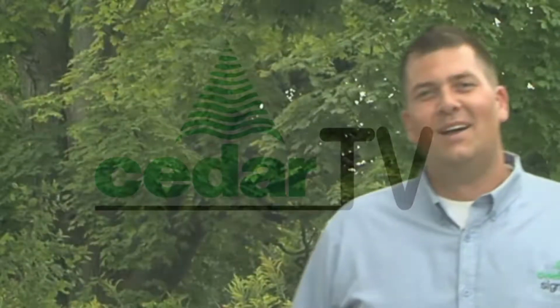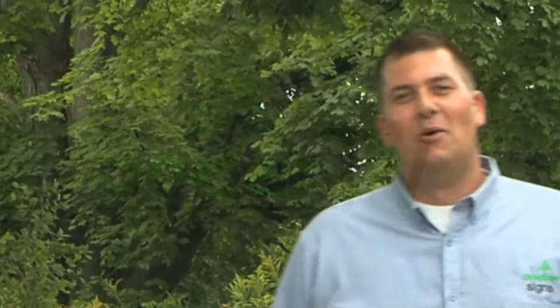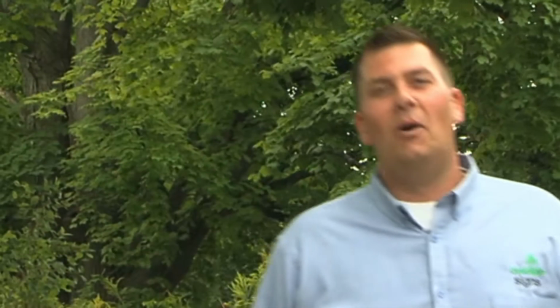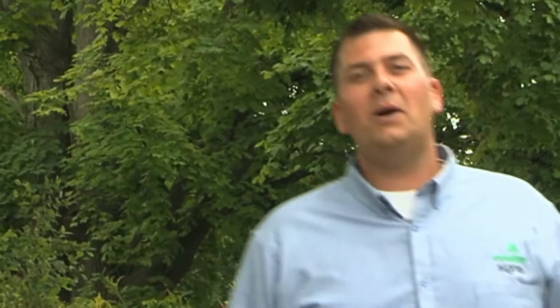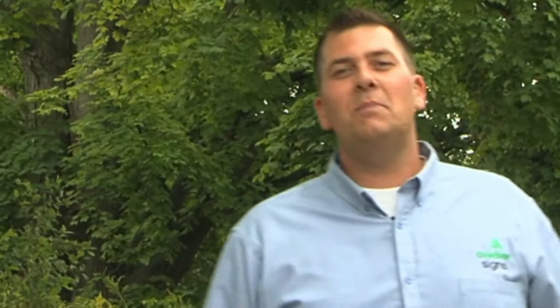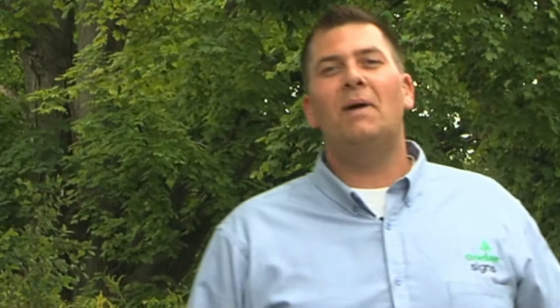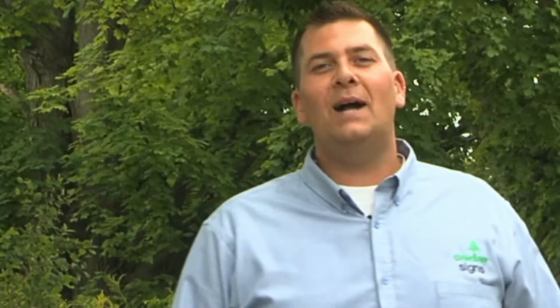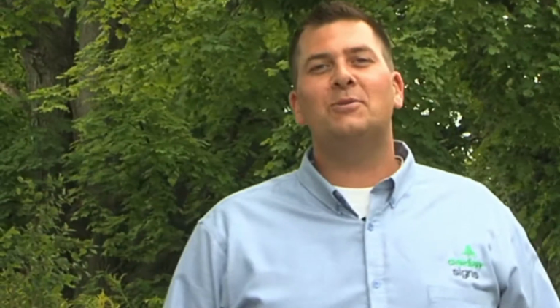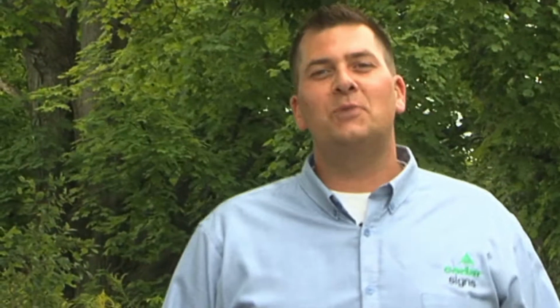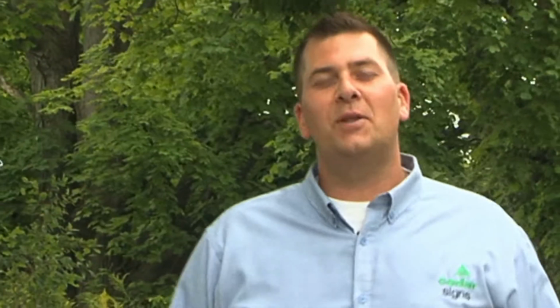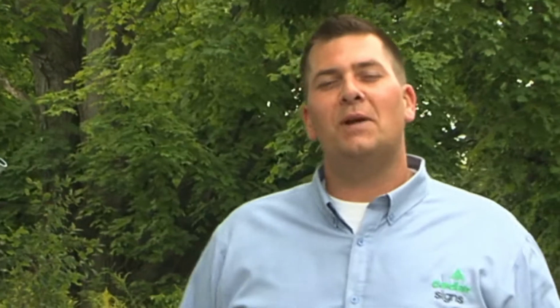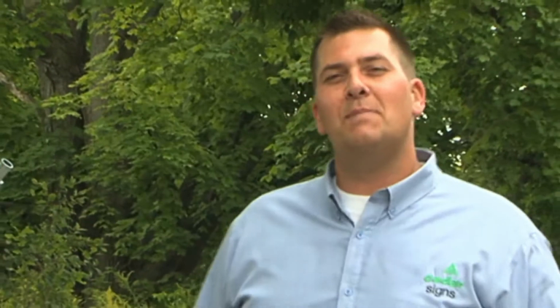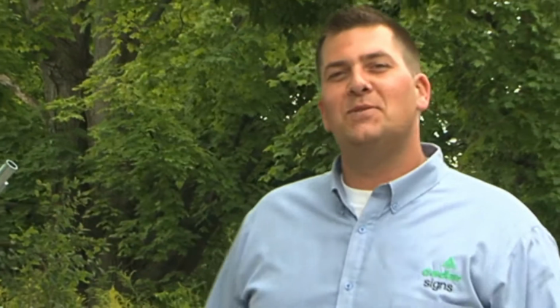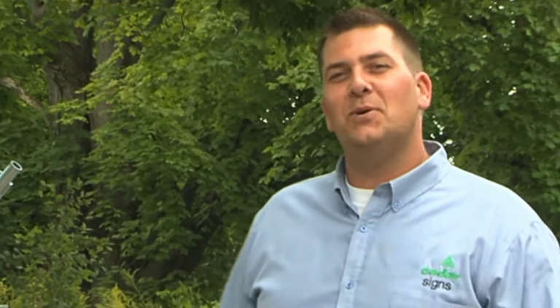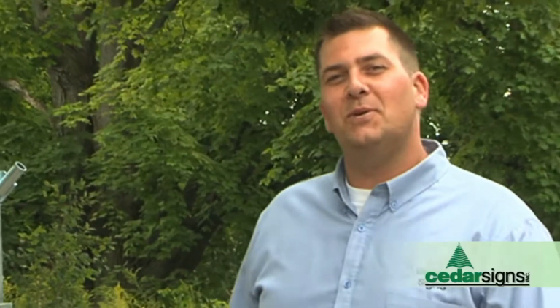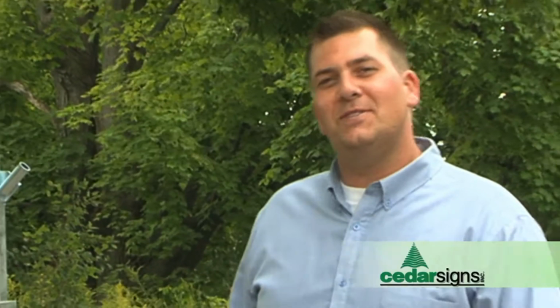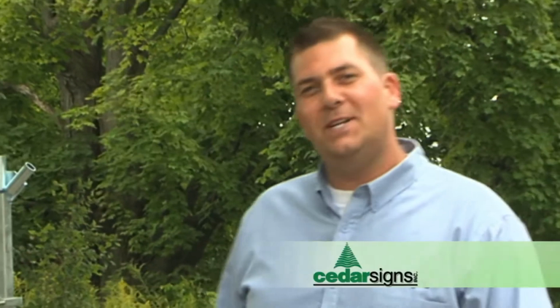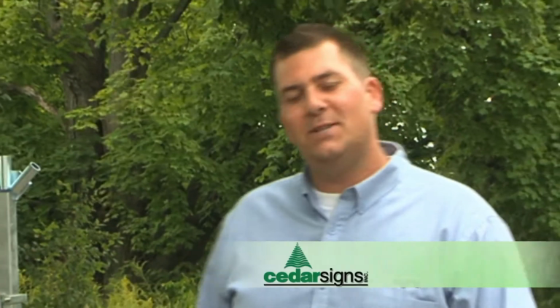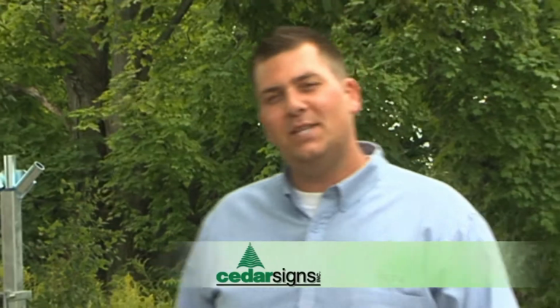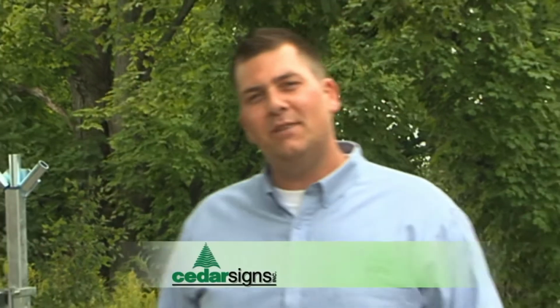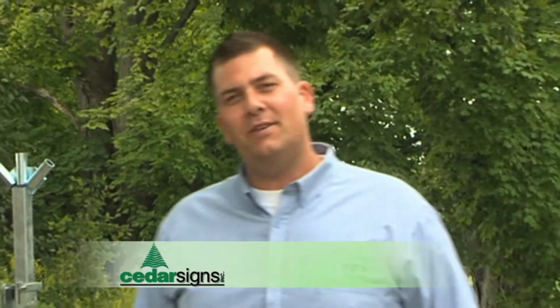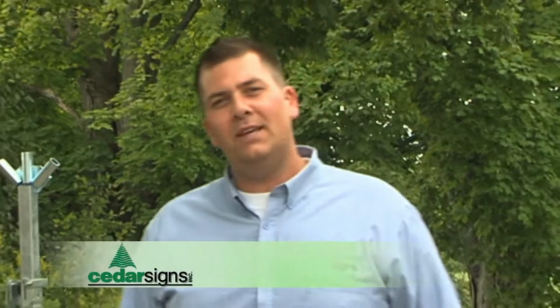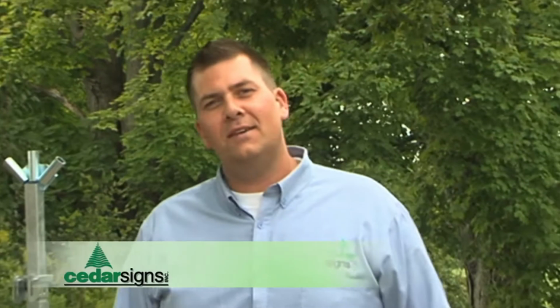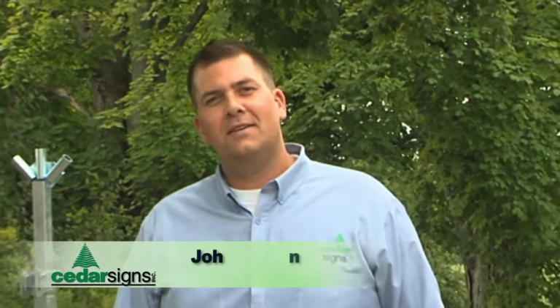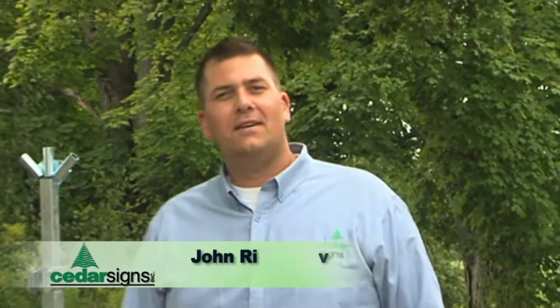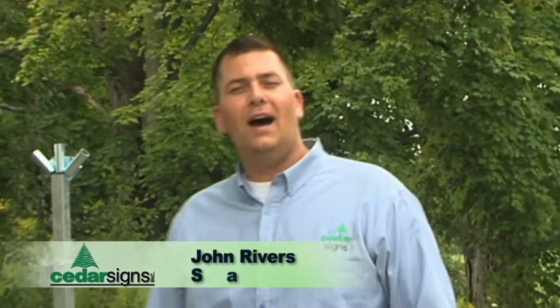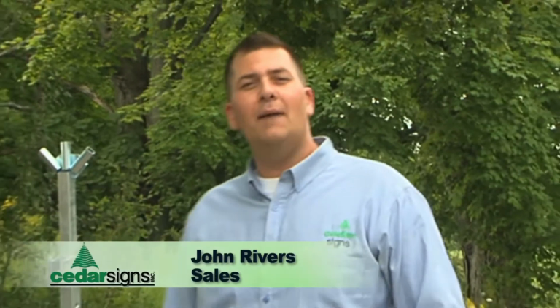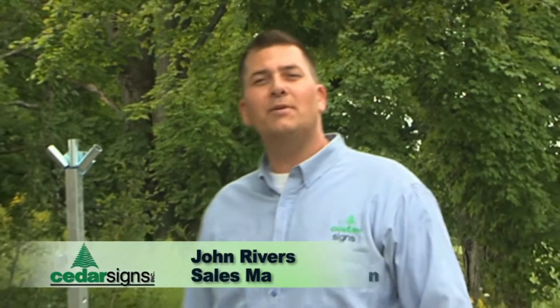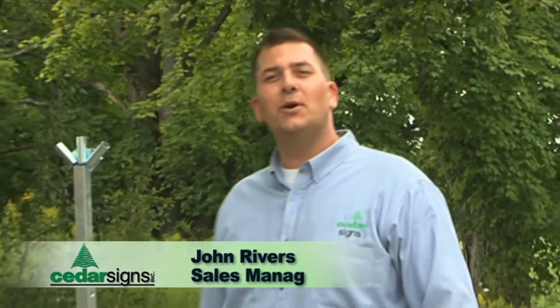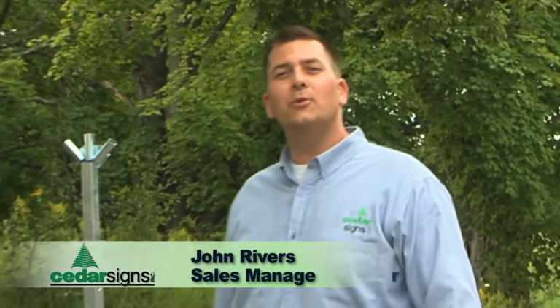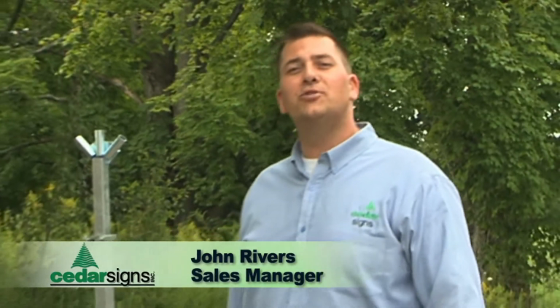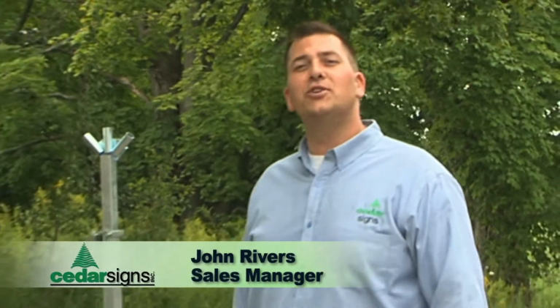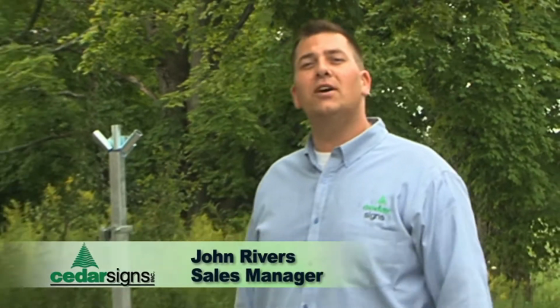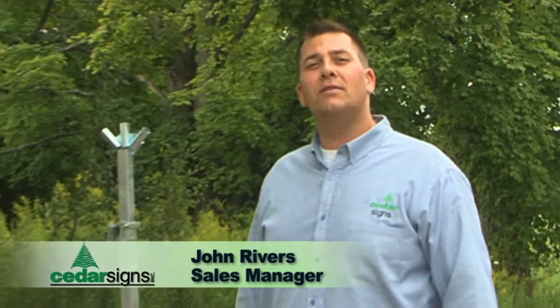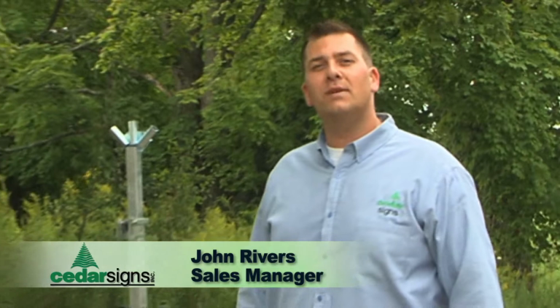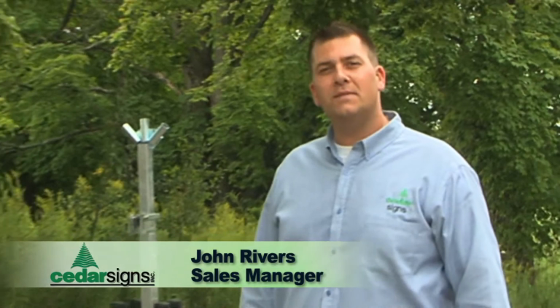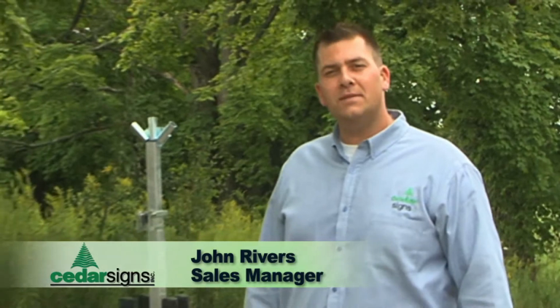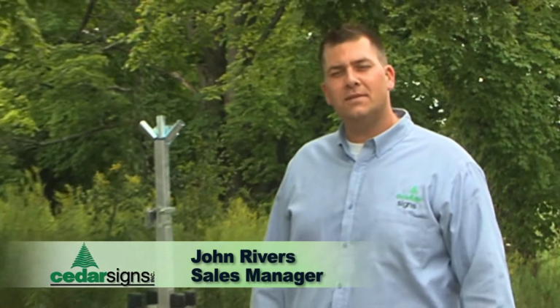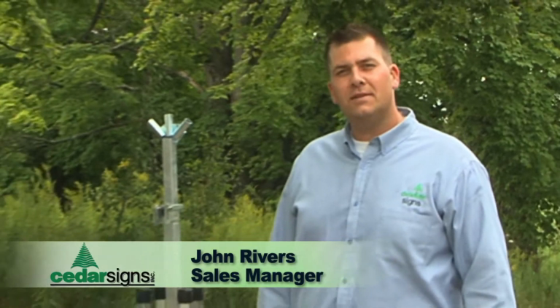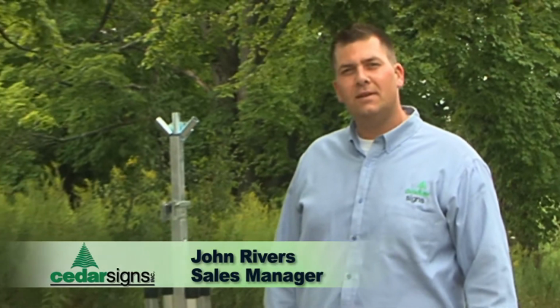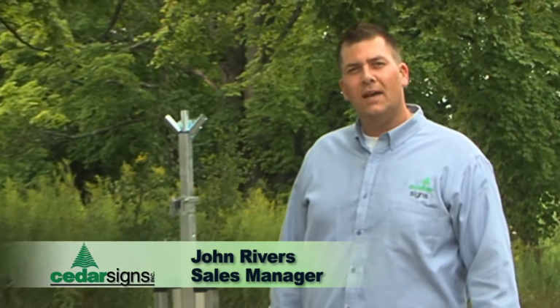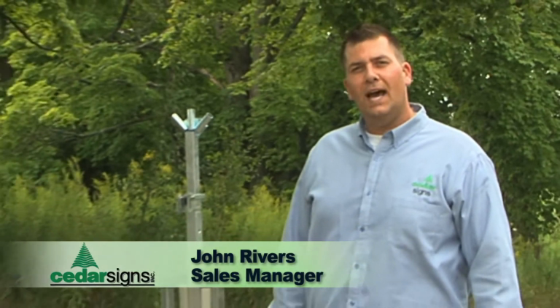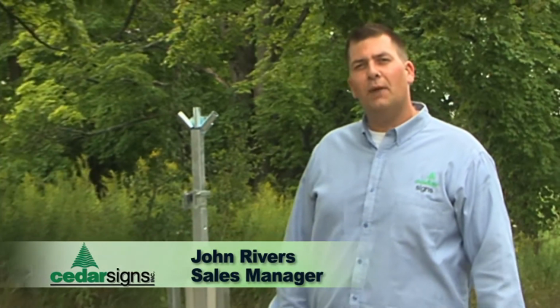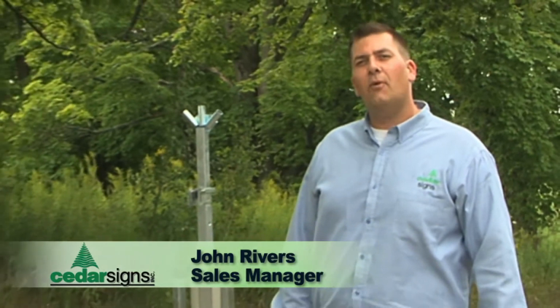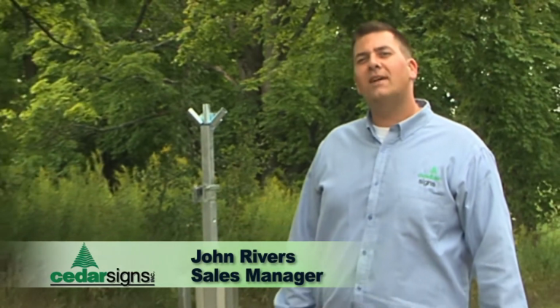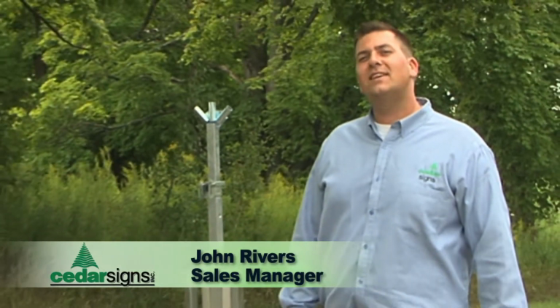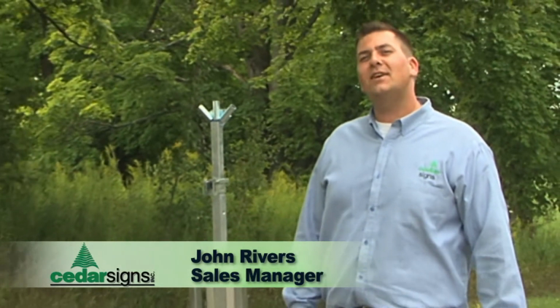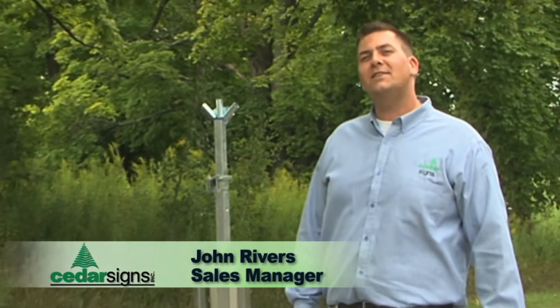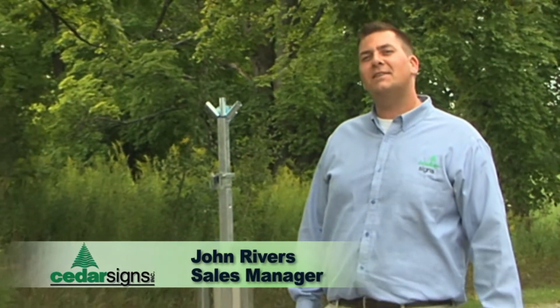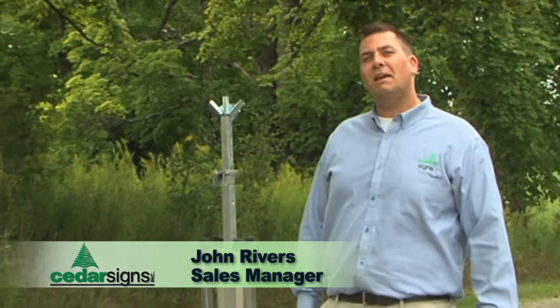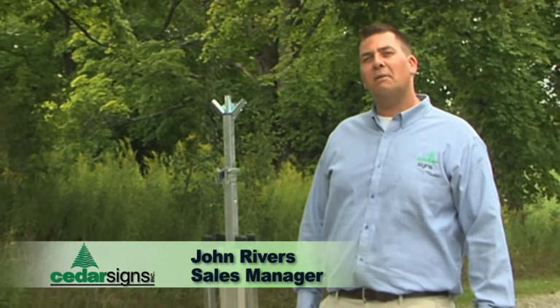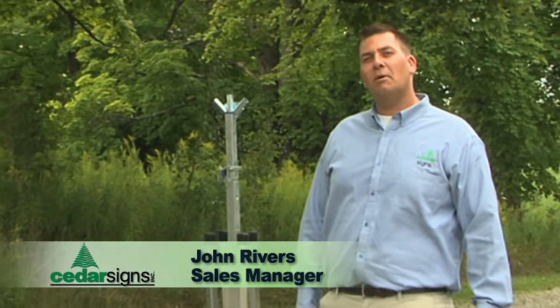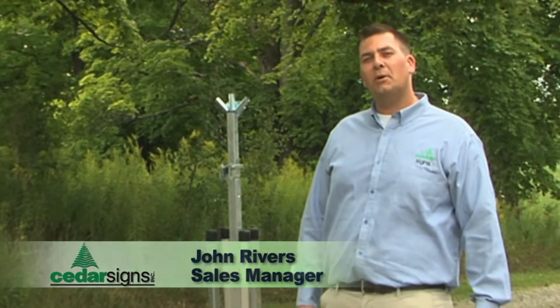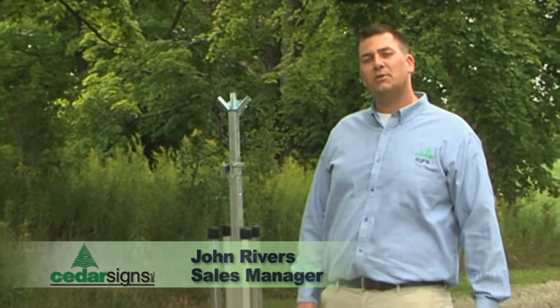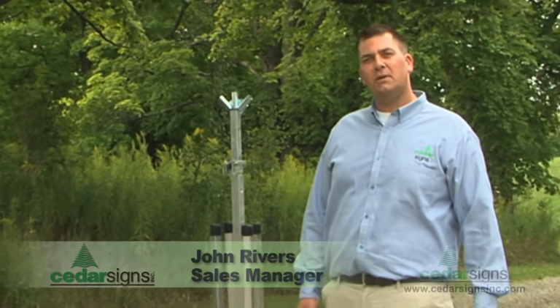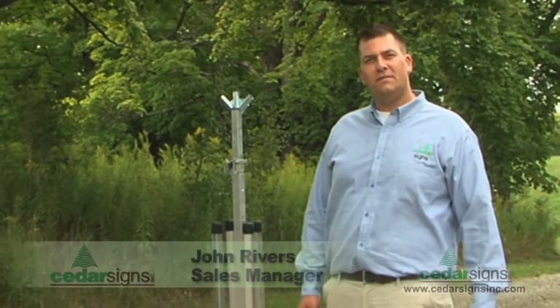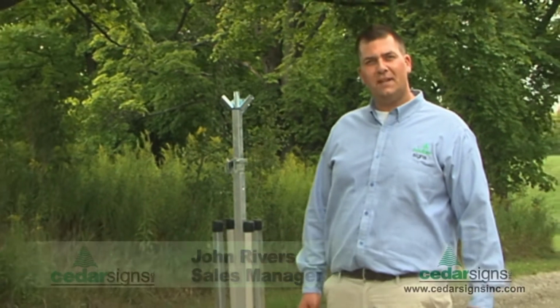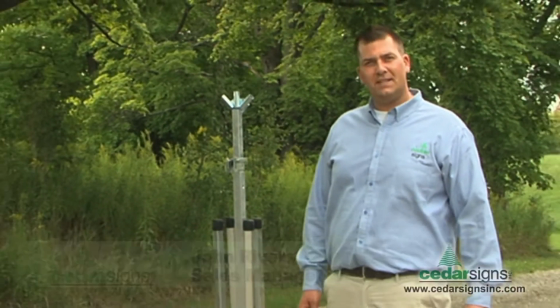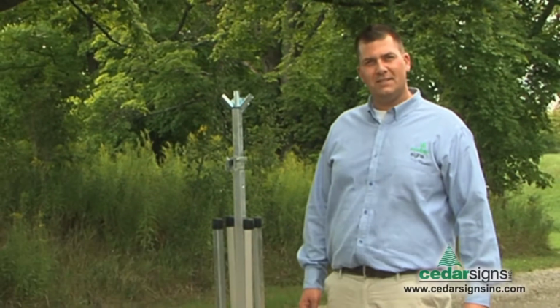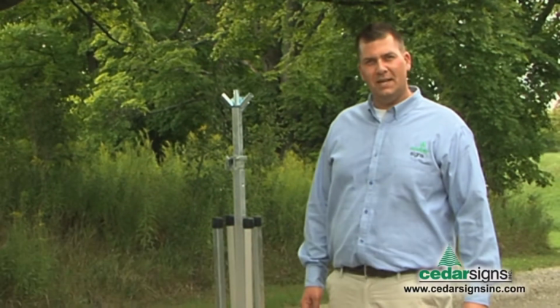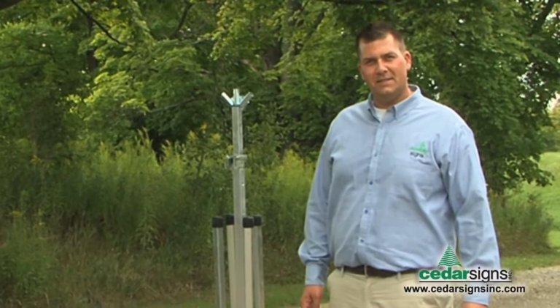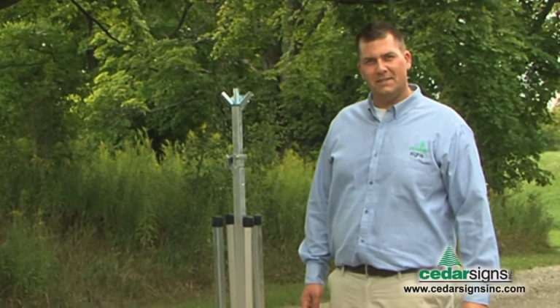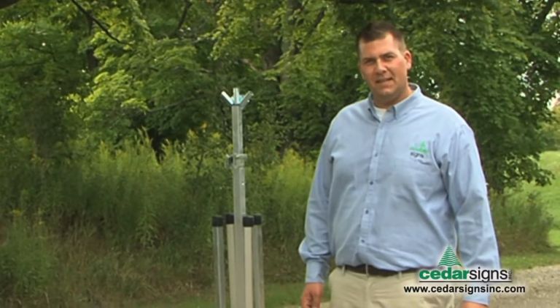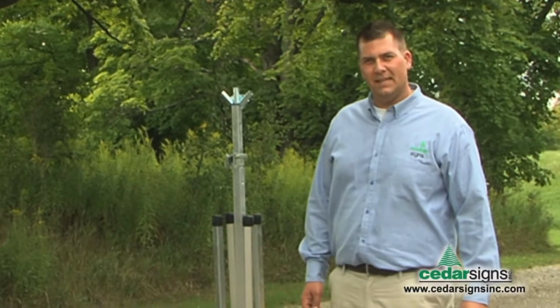Welcome back to another episode of Cedar TV. I'm your host John Rivers and I want to tell you today about our TwinFlex sign stand.